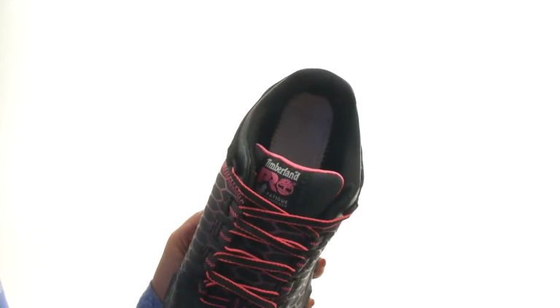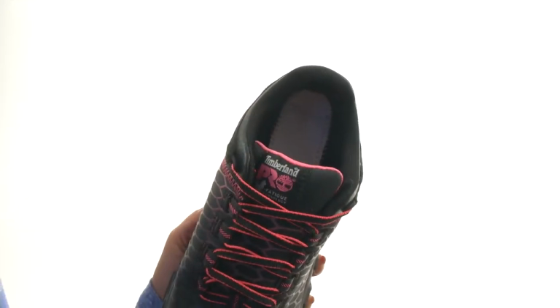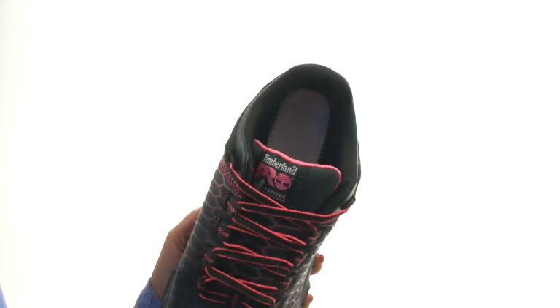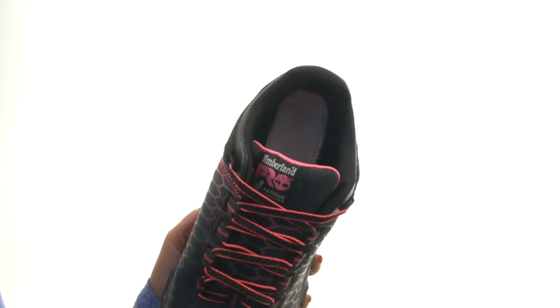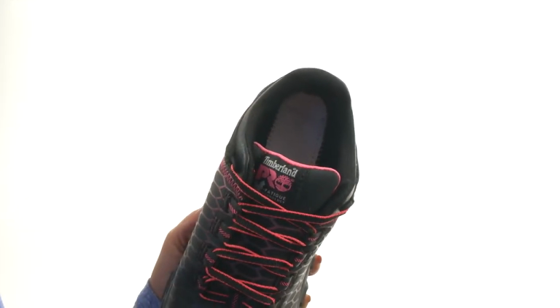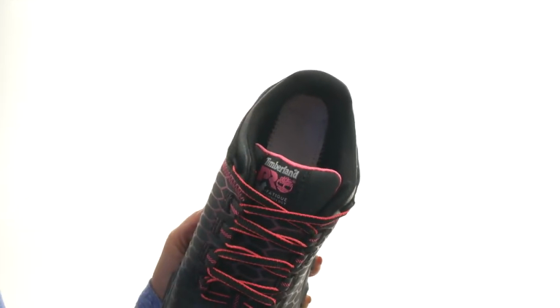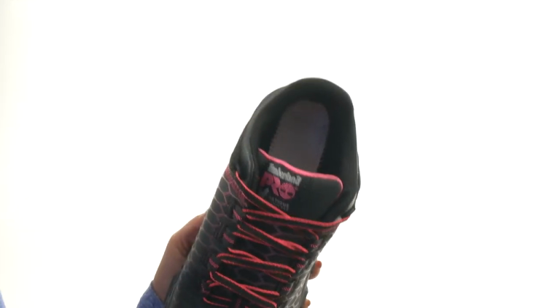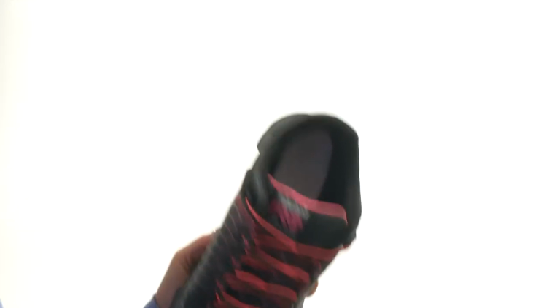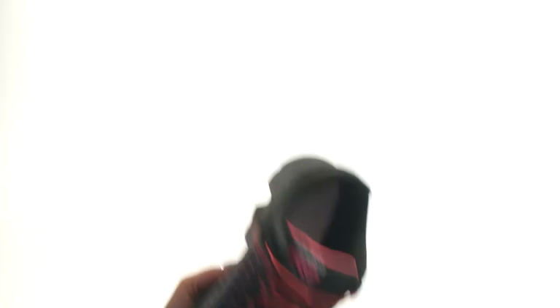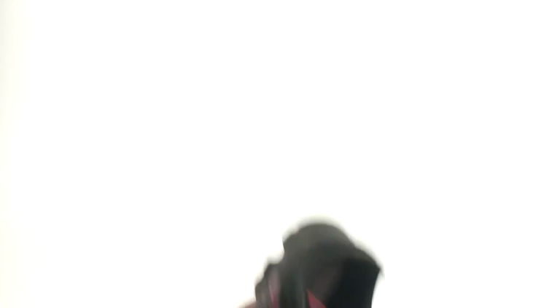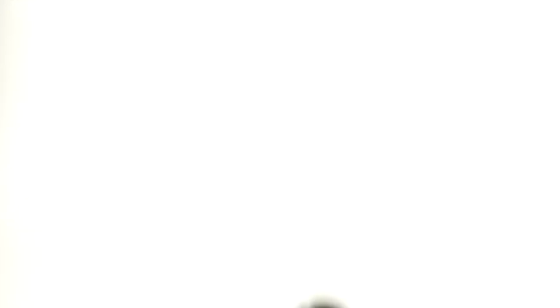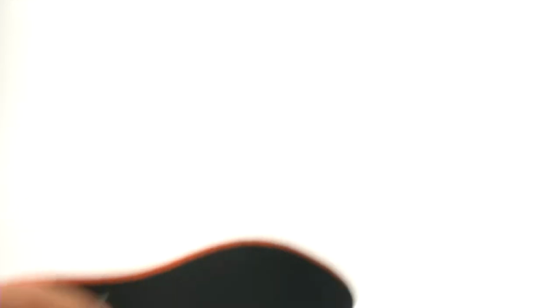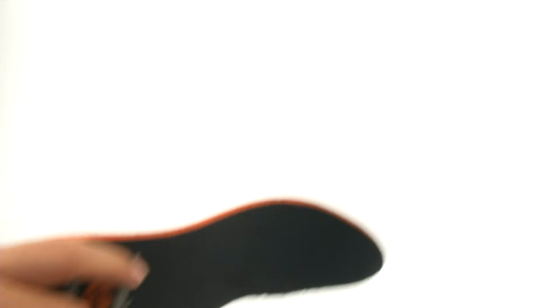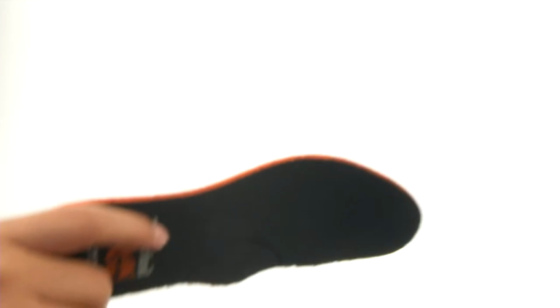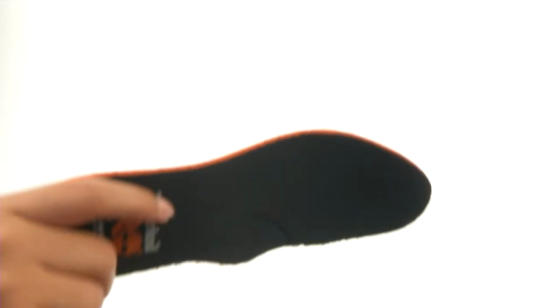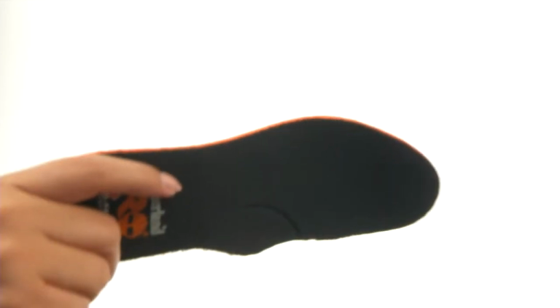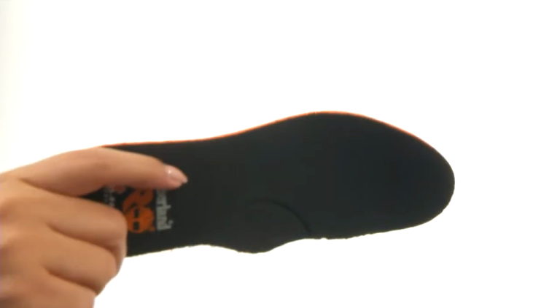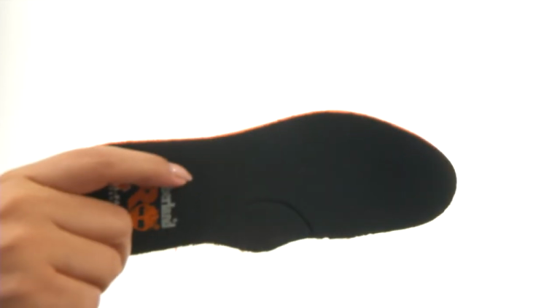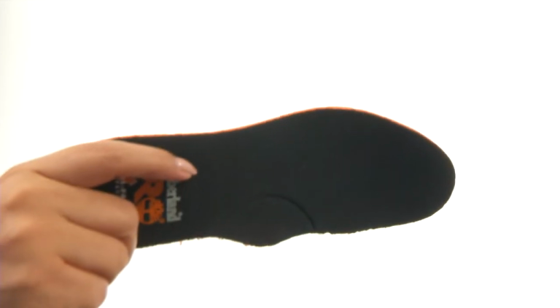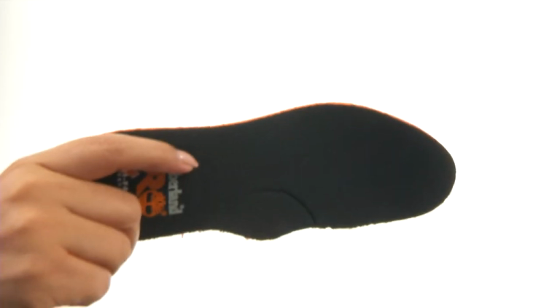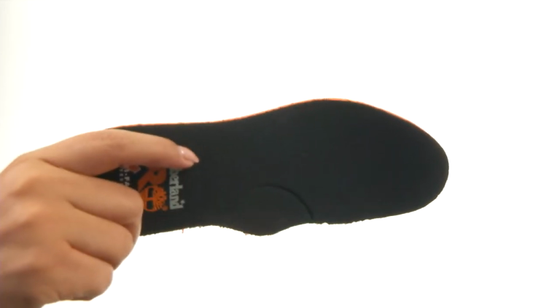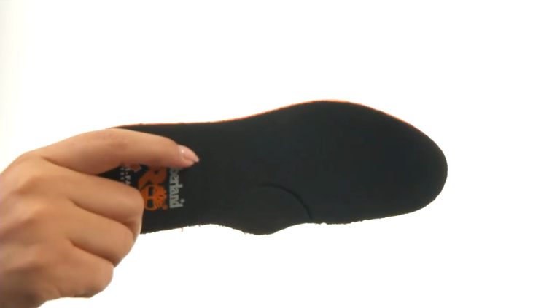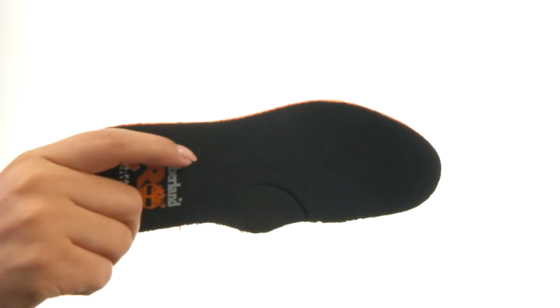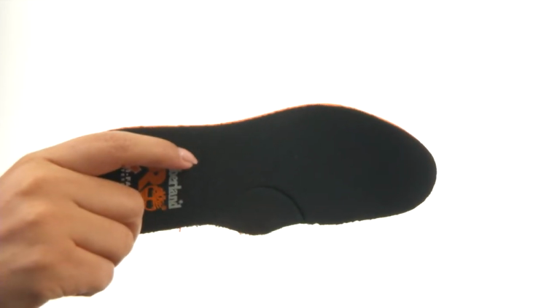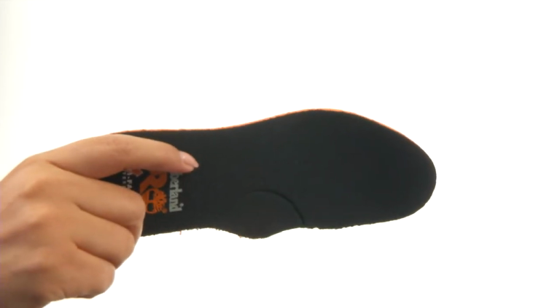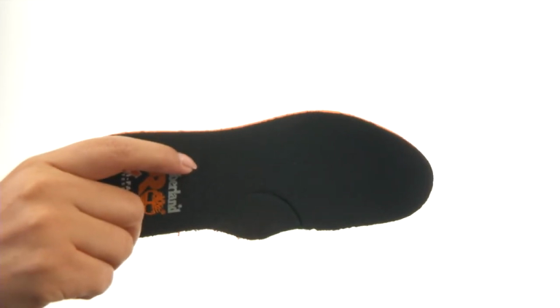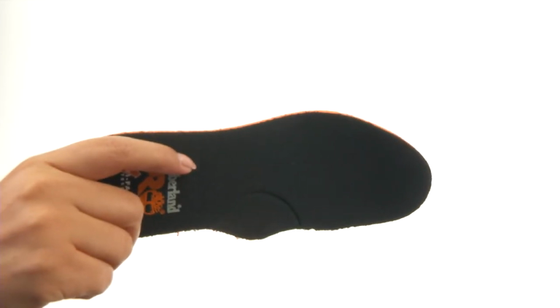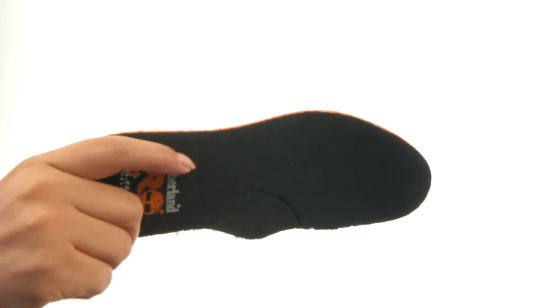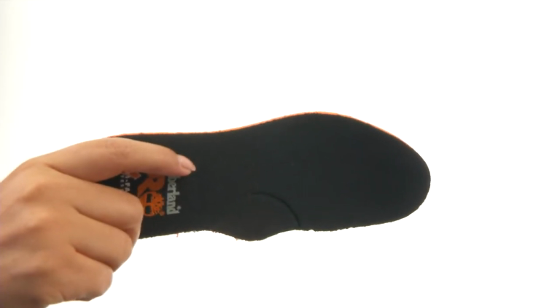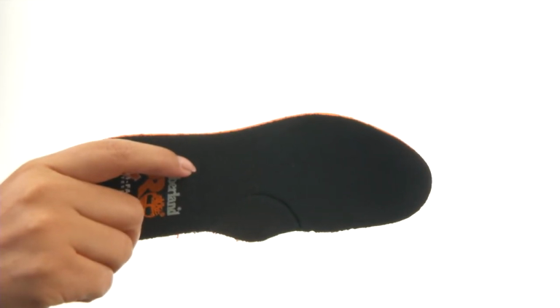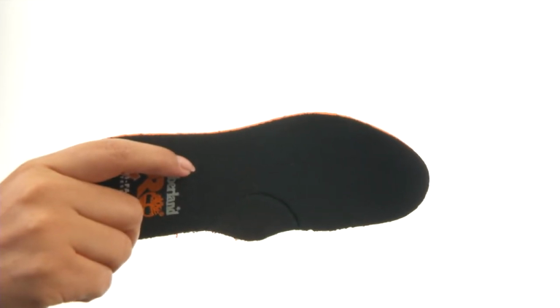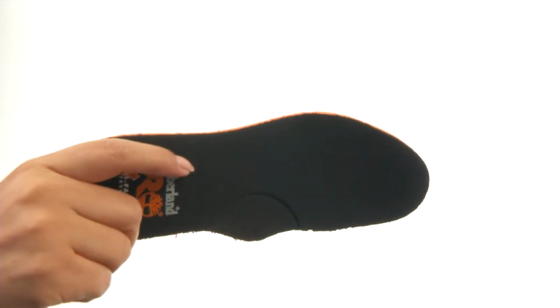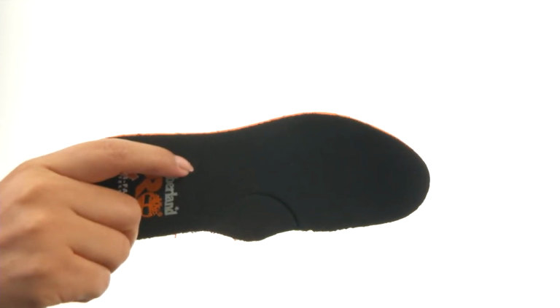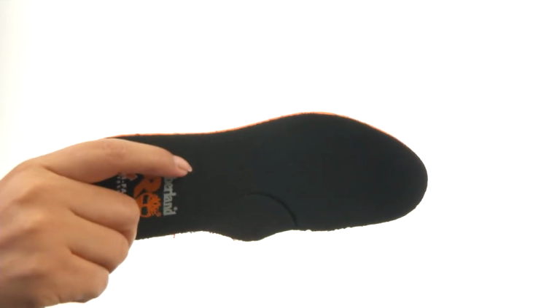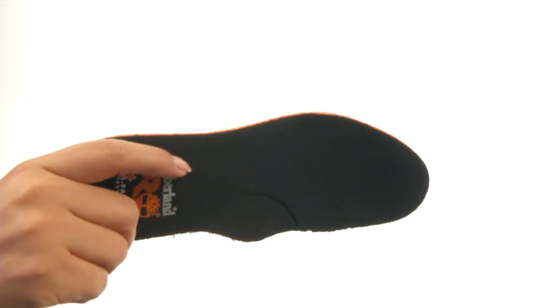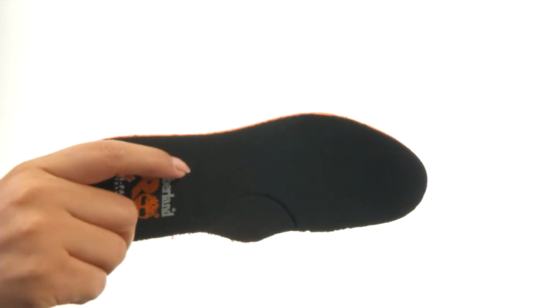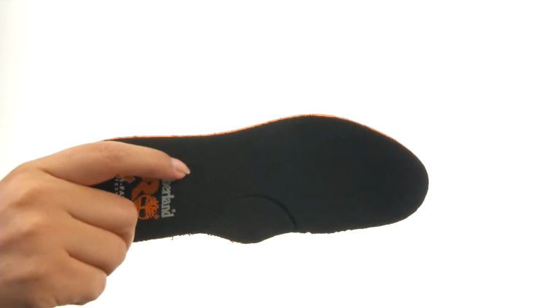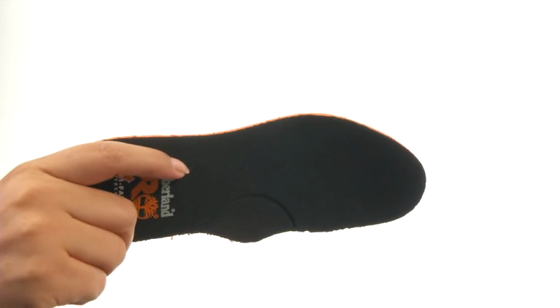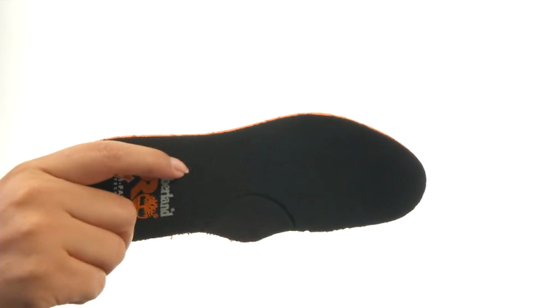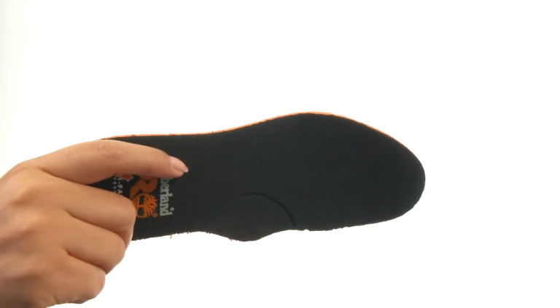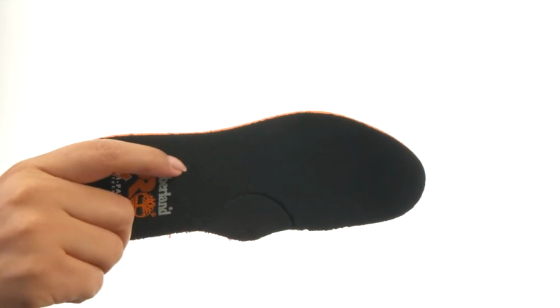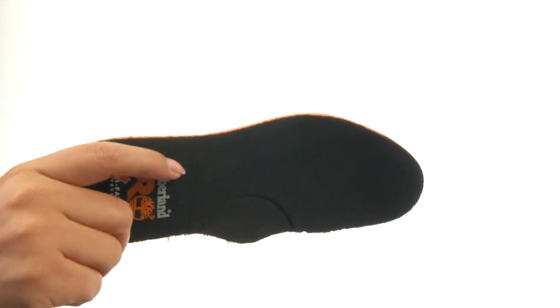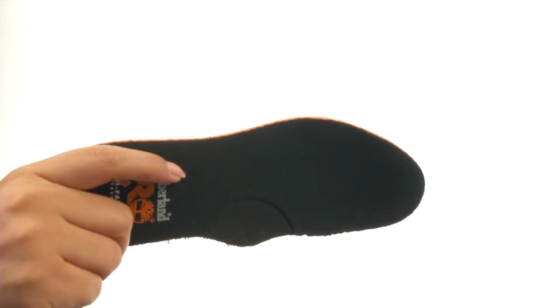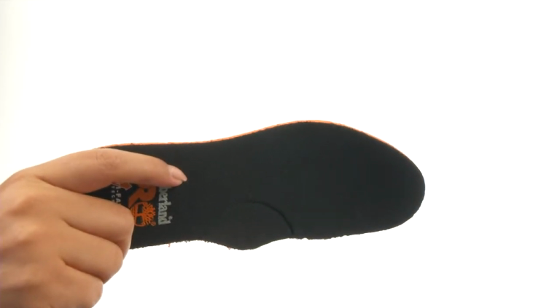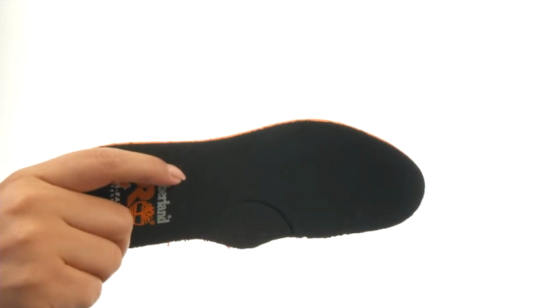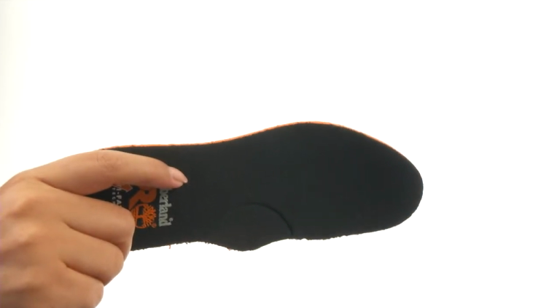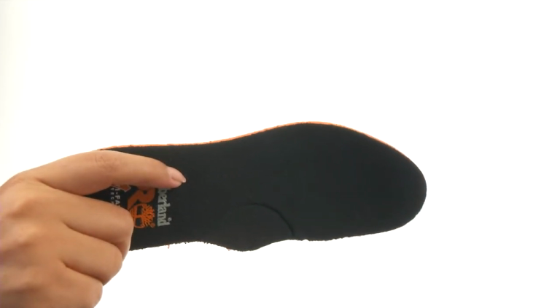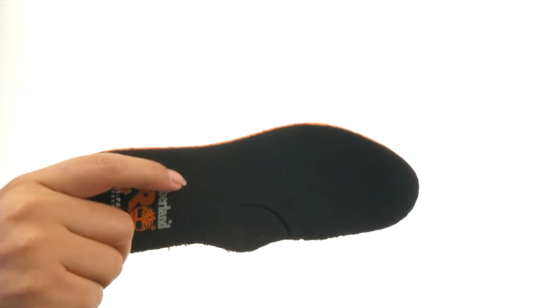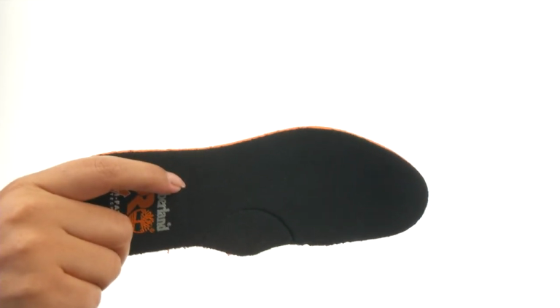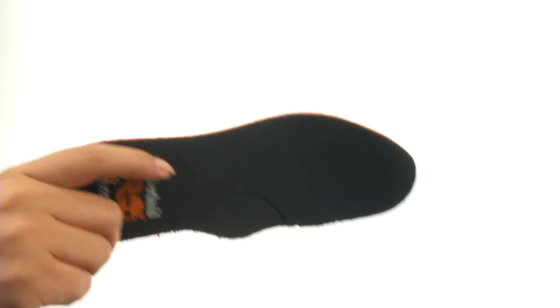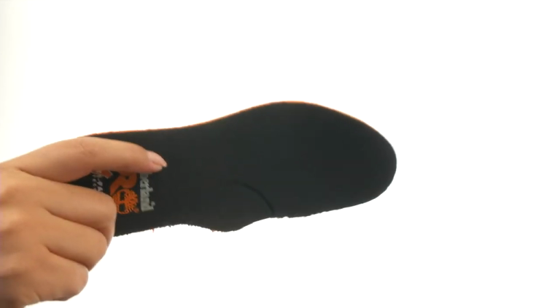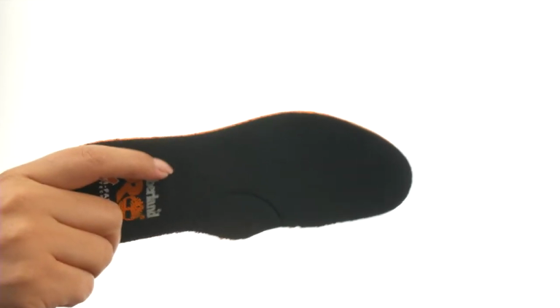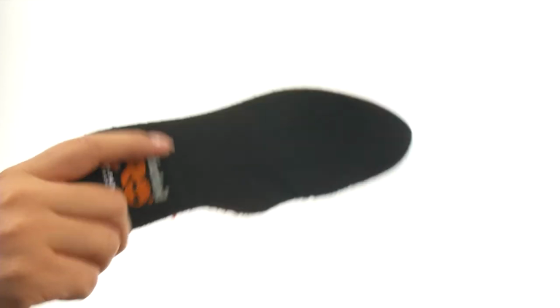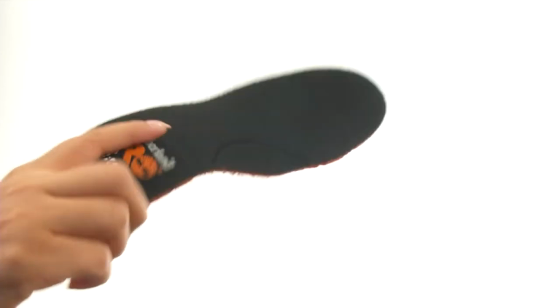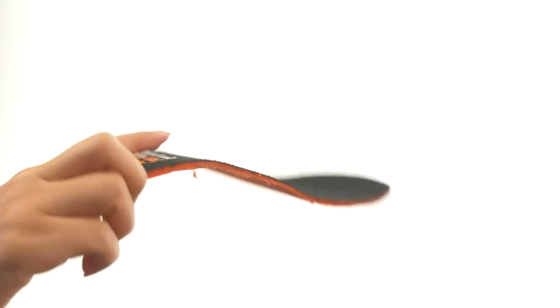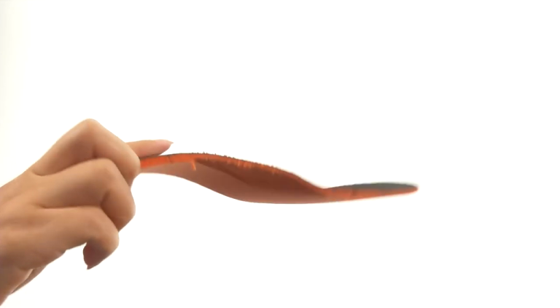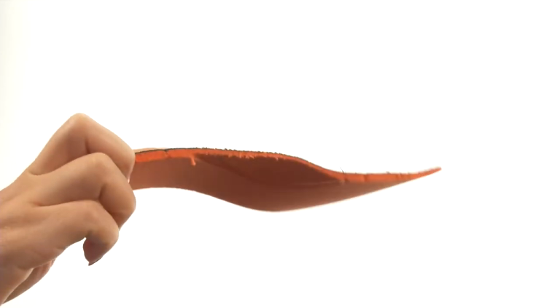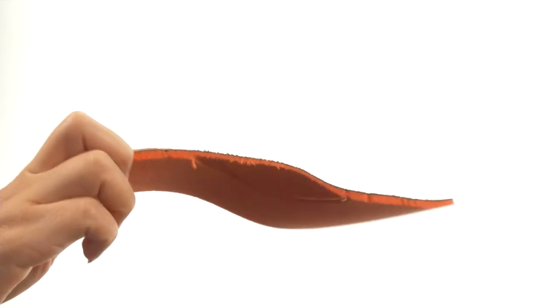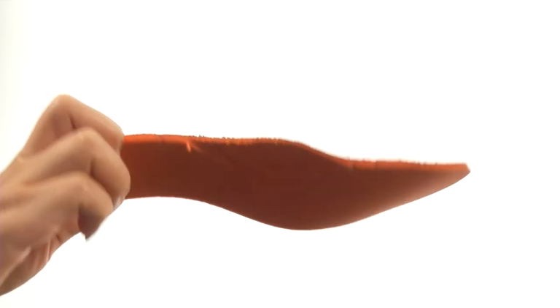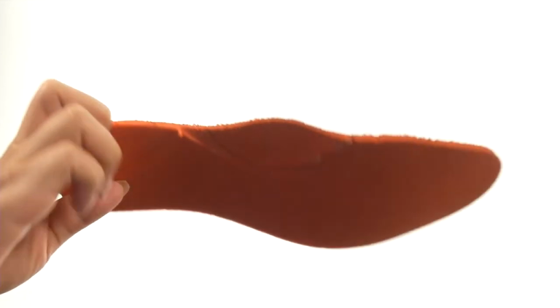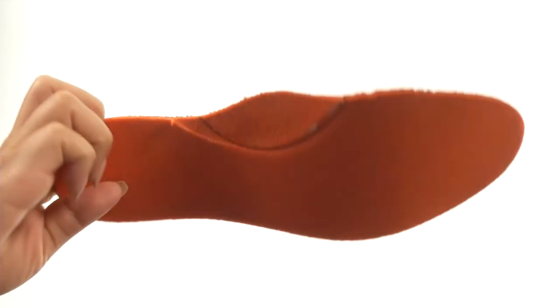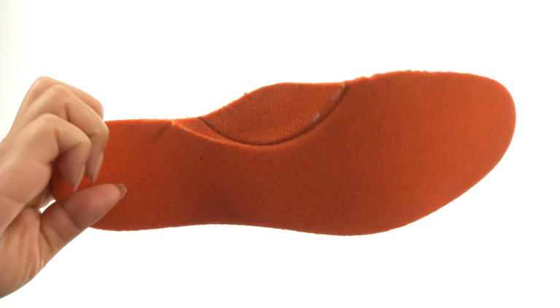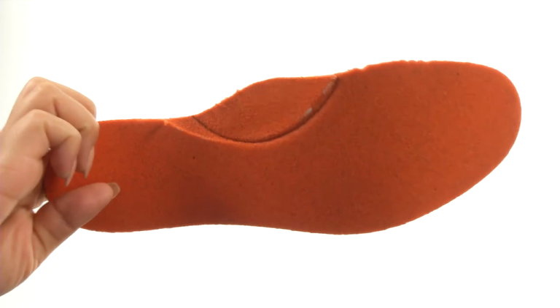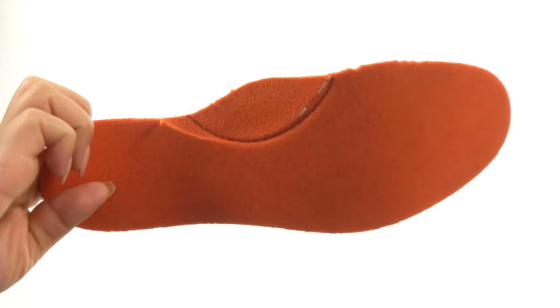There is a nice footbed that features a Timberland Pro 24-7 comfort suspension technology and it's also removable.